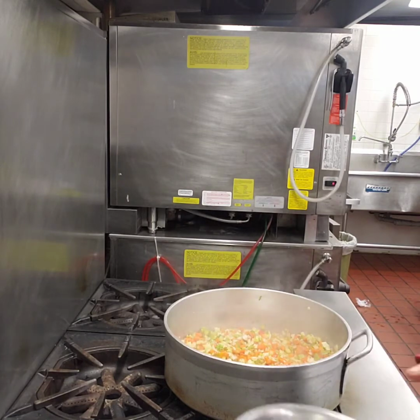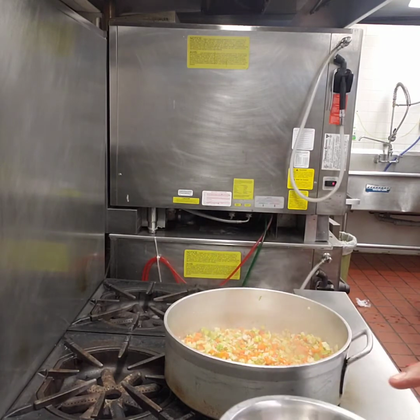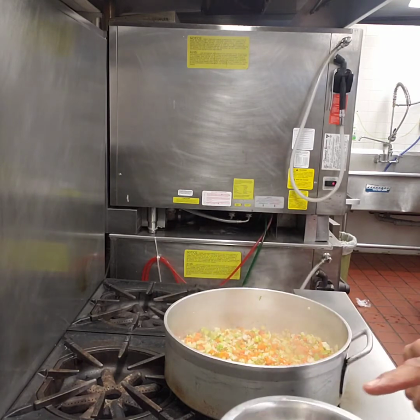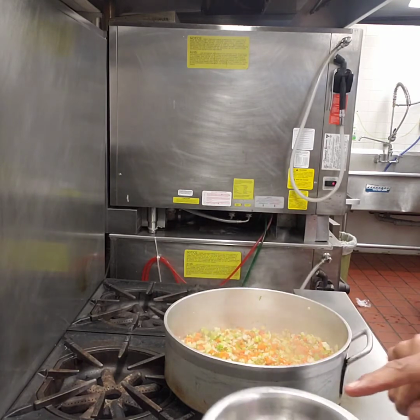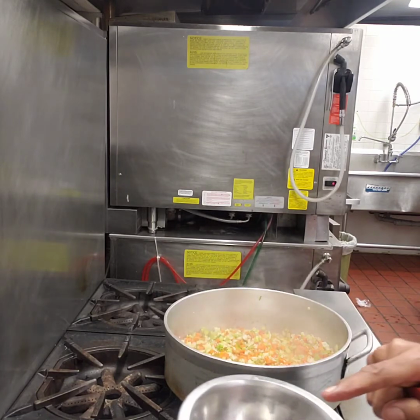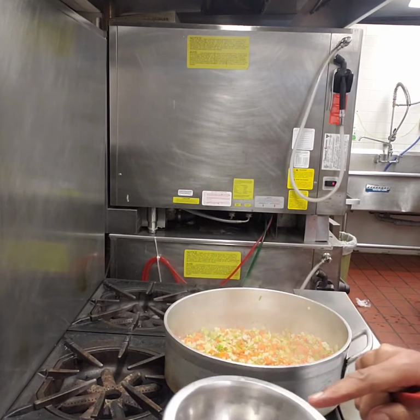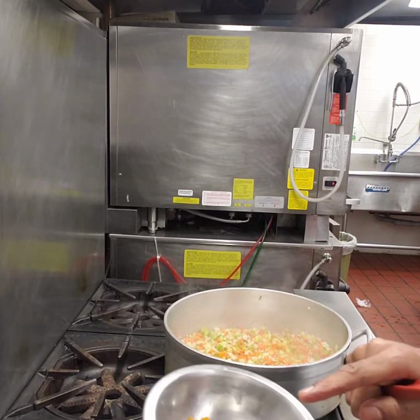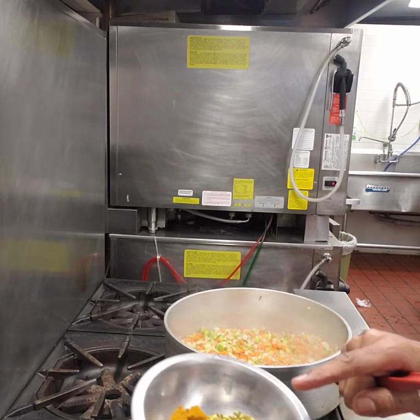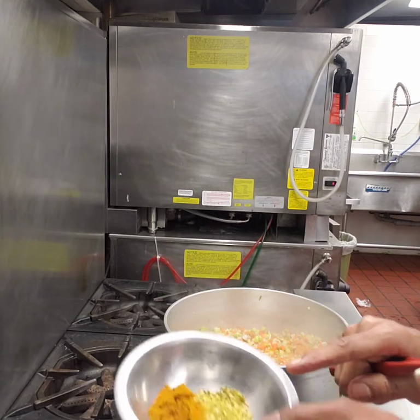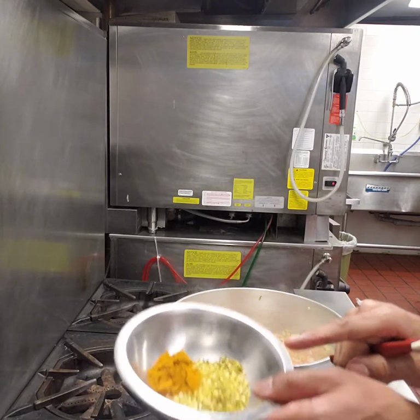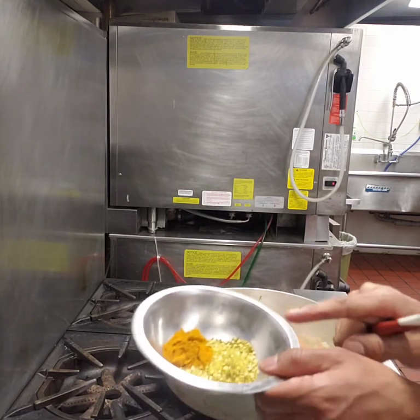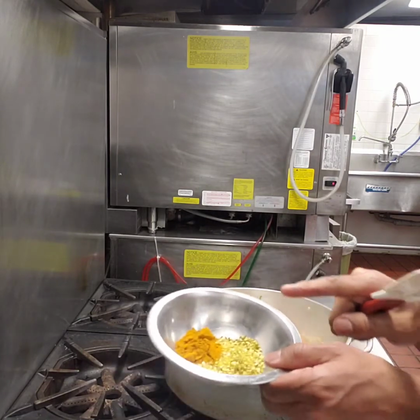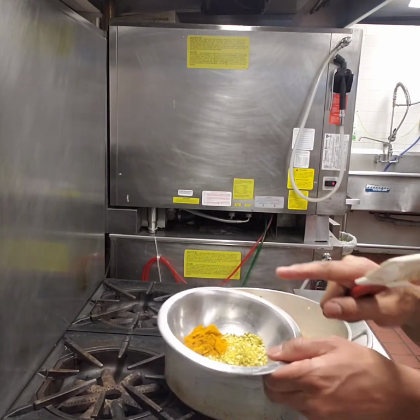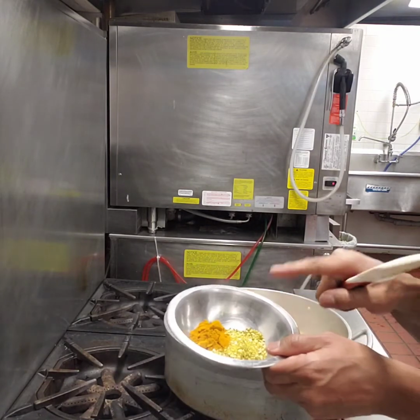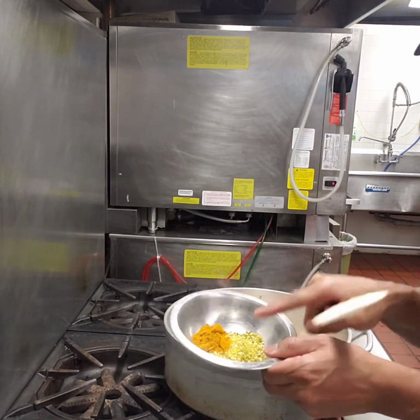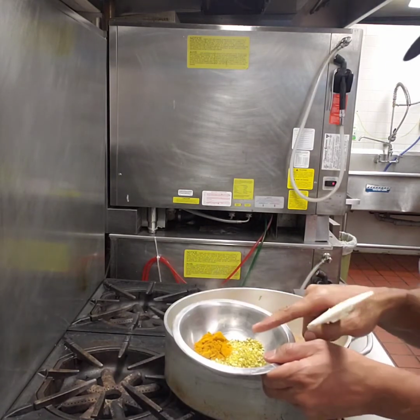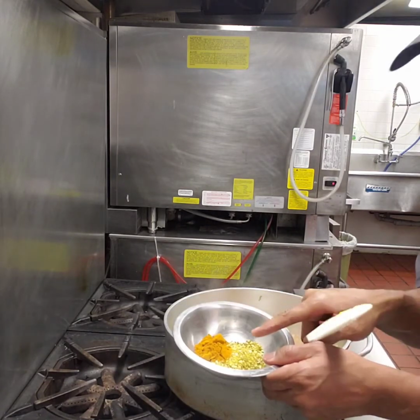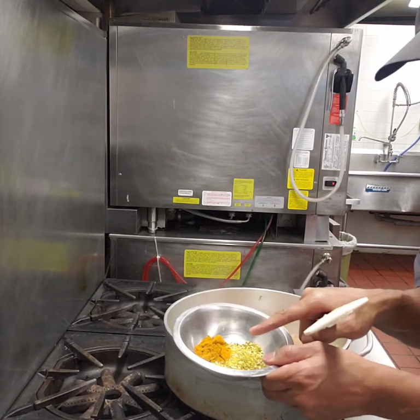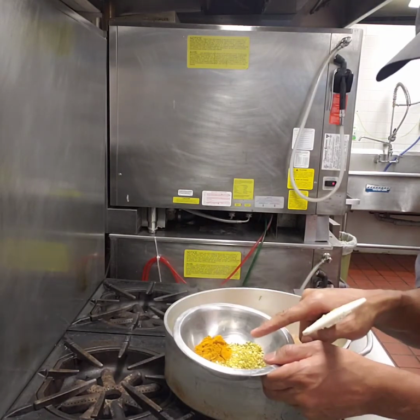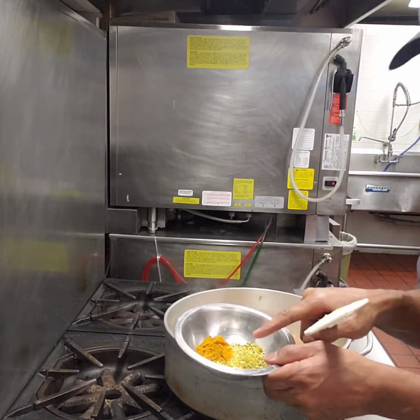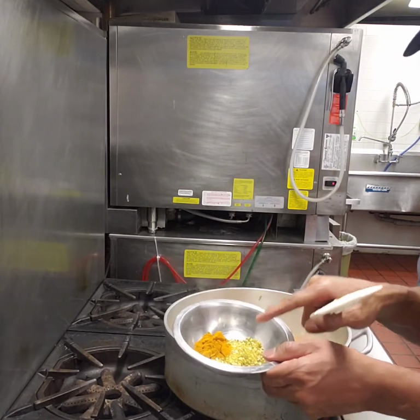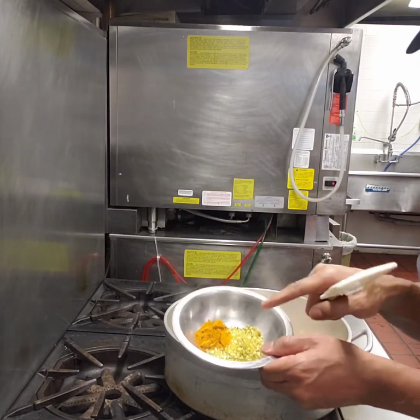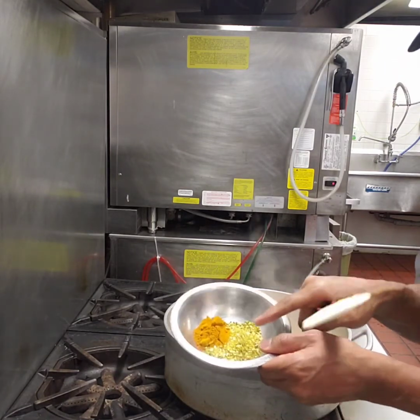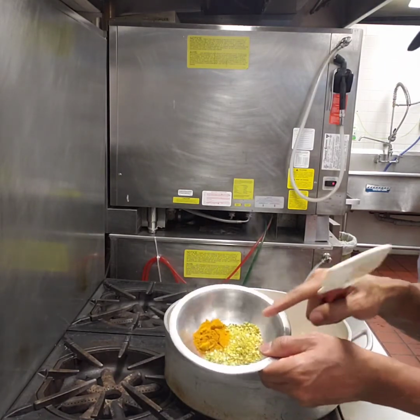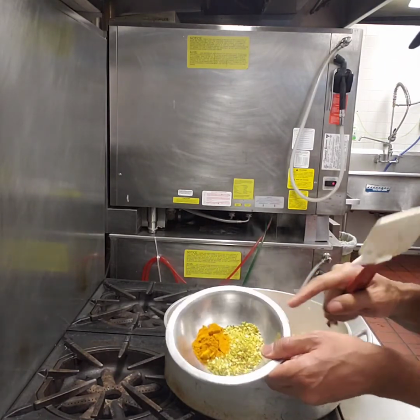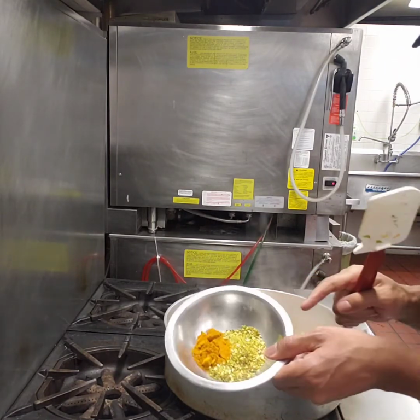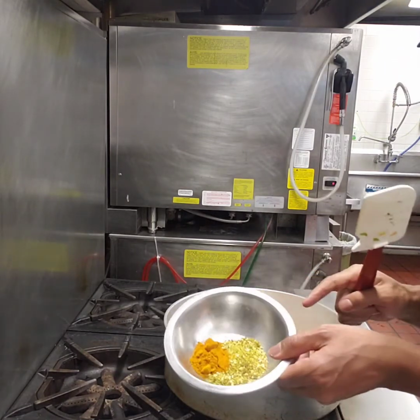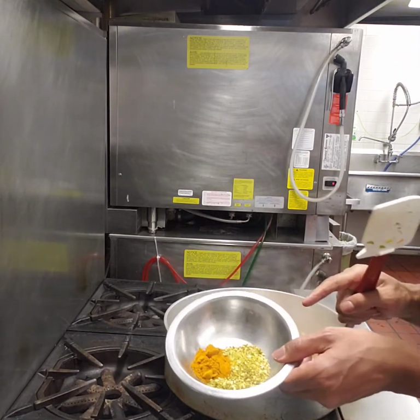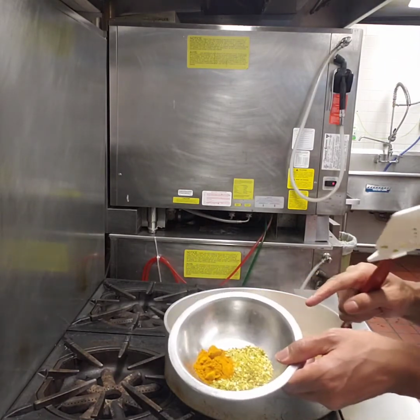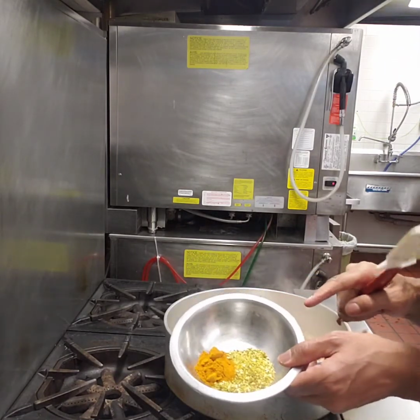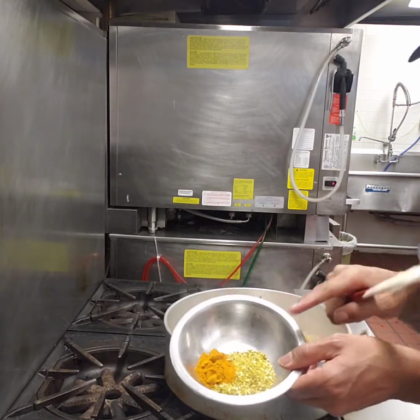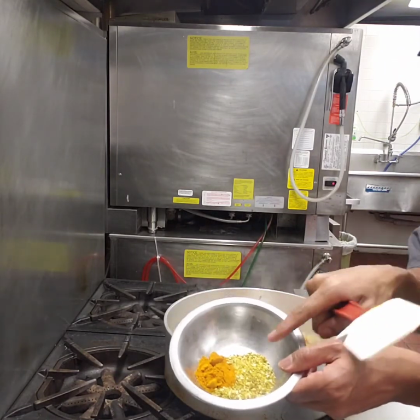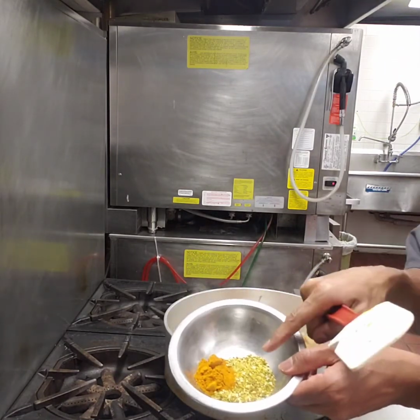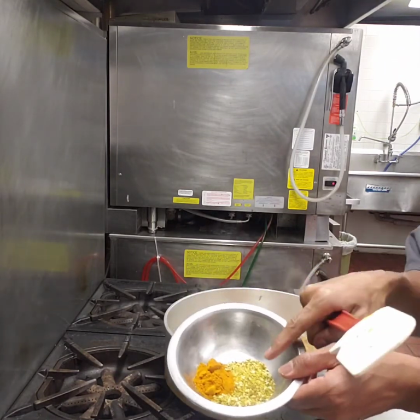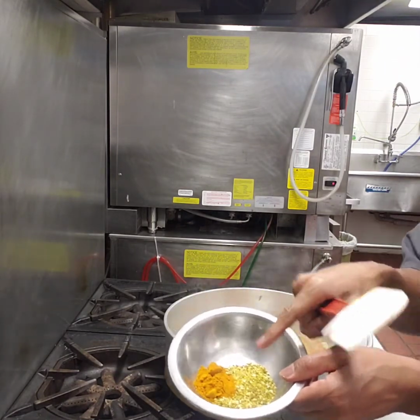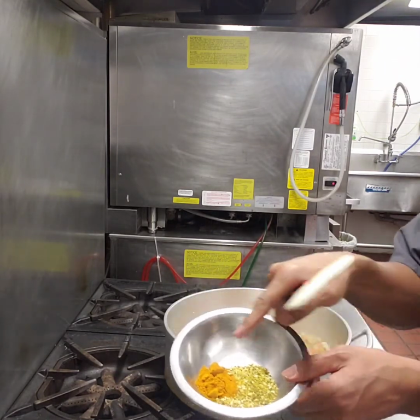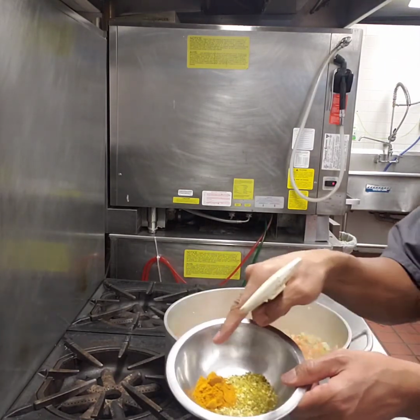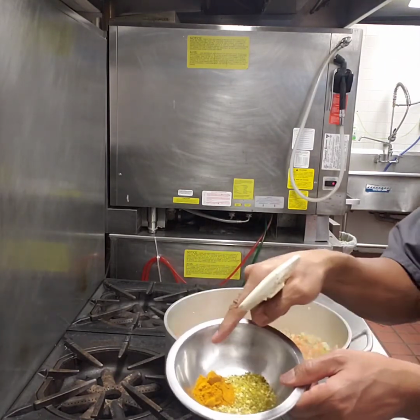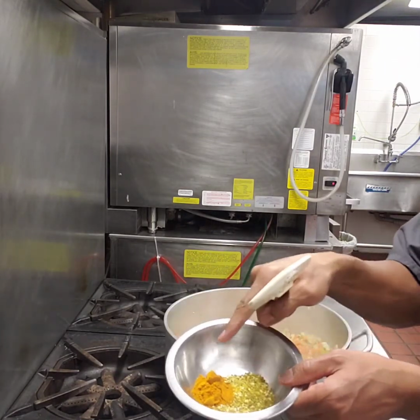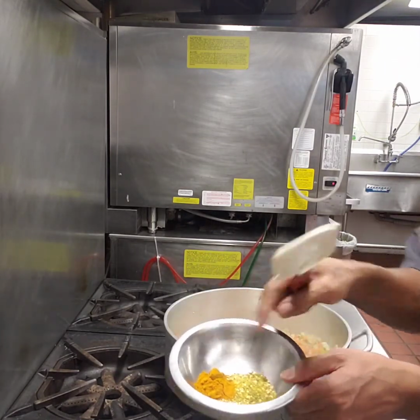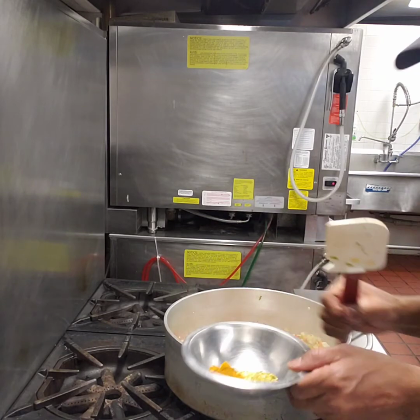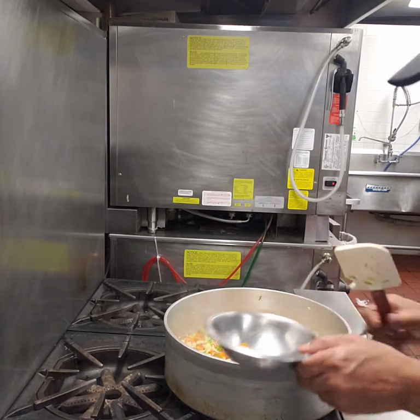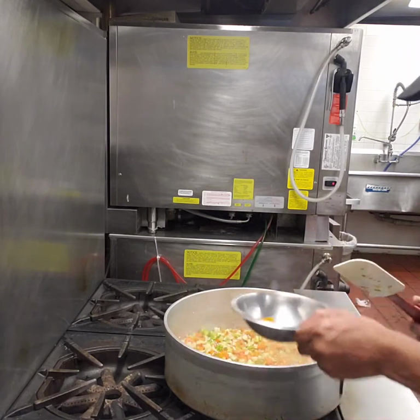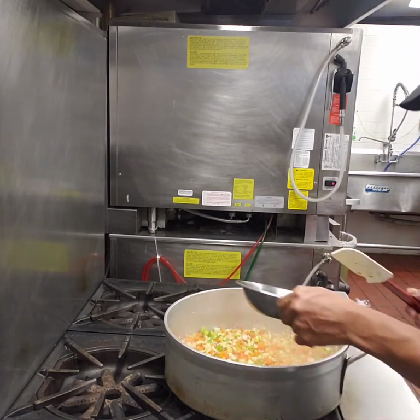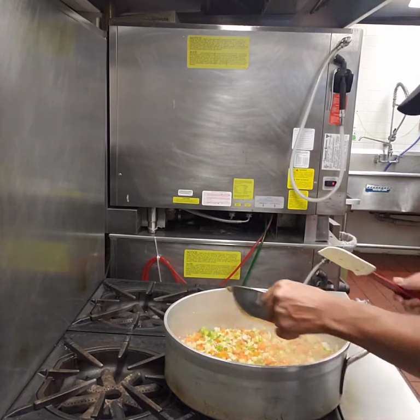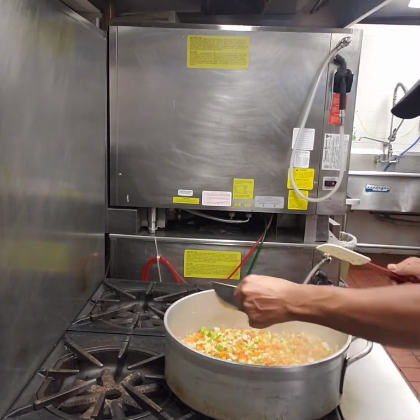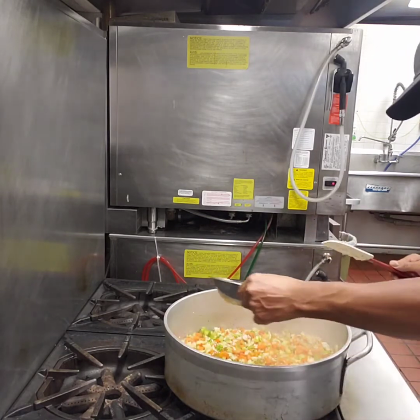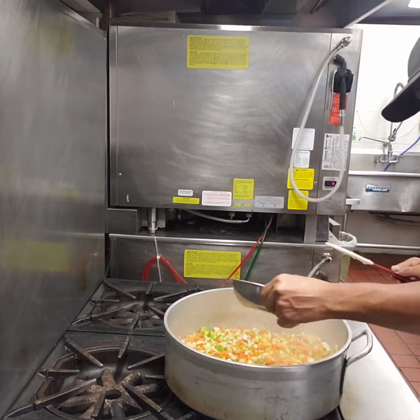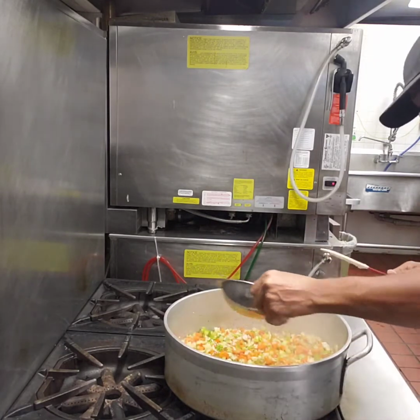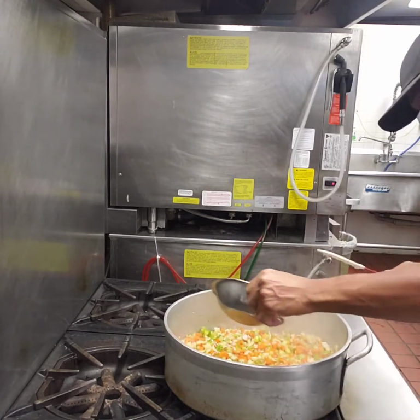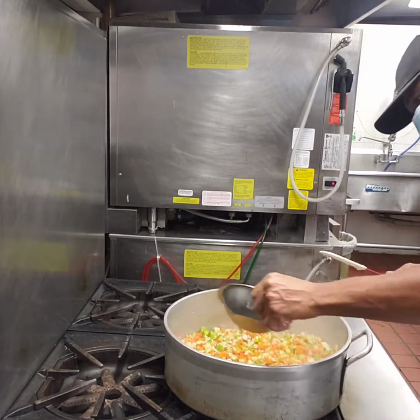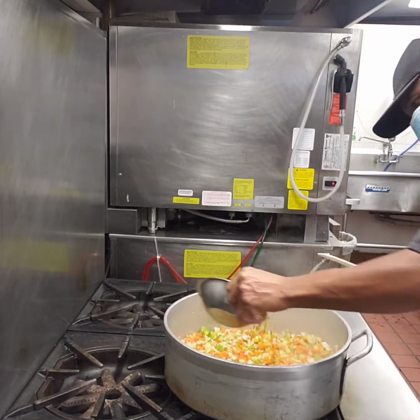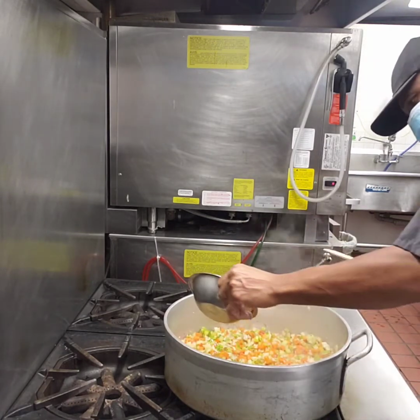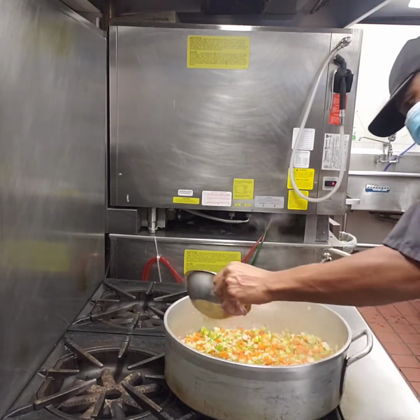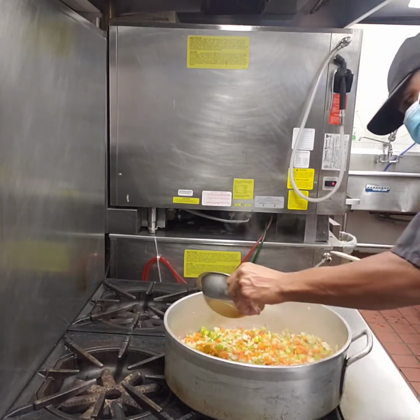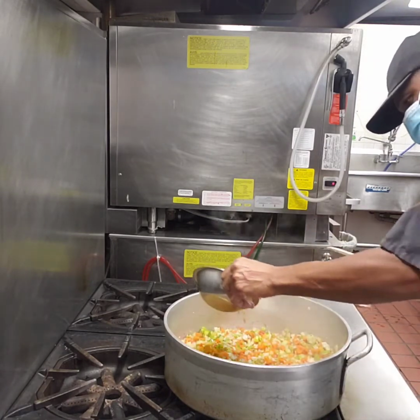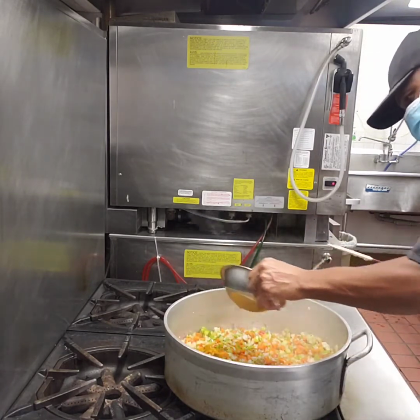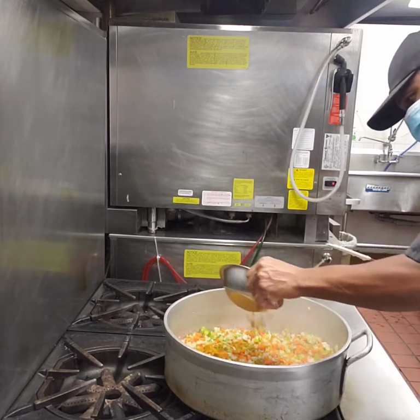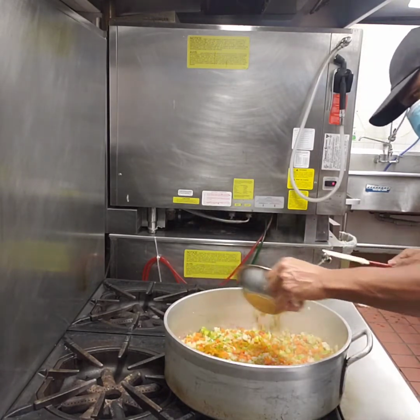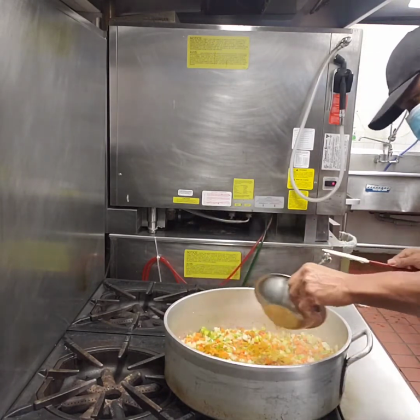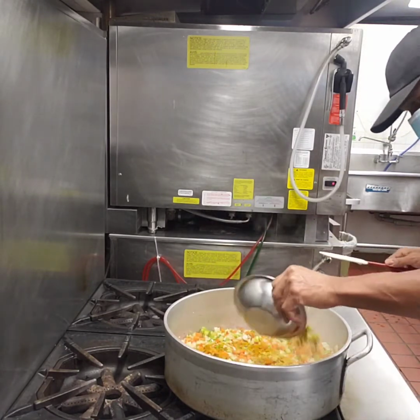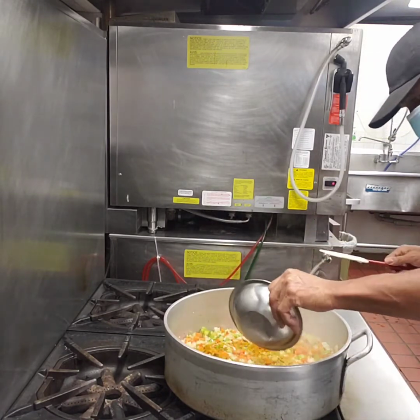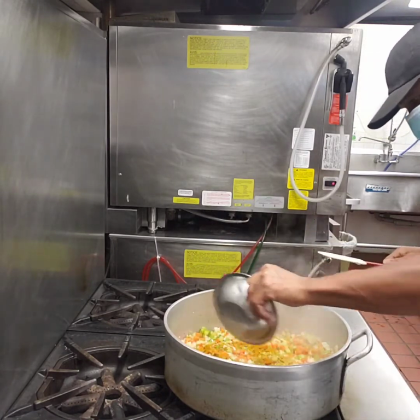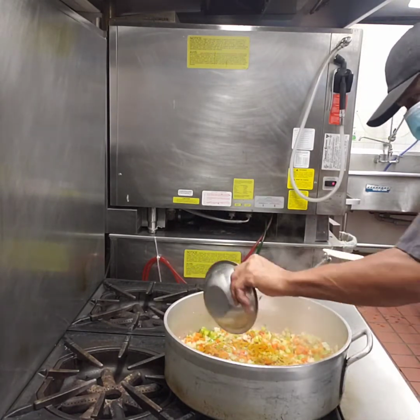Then to get our coloring we're gonna go in with our turmeric, and what I have here is a lemon herb seasoning — it gives a really nice flavor.